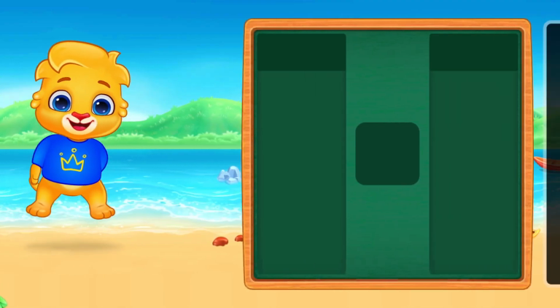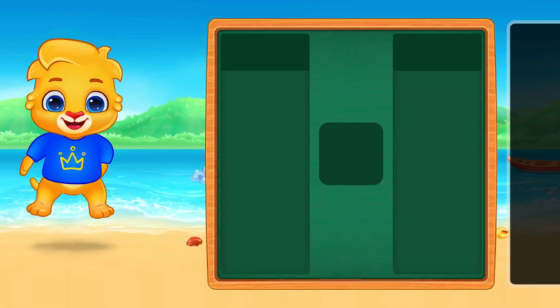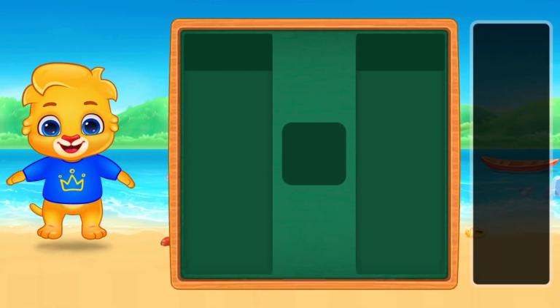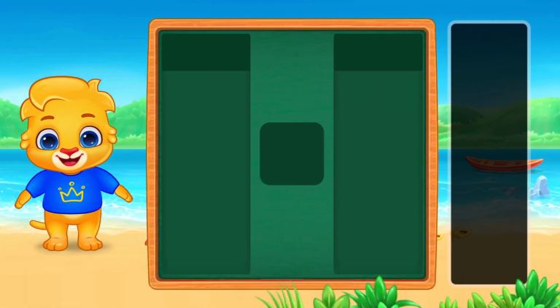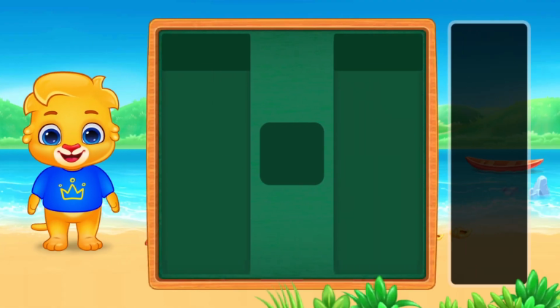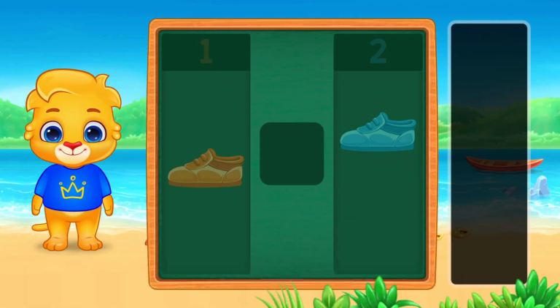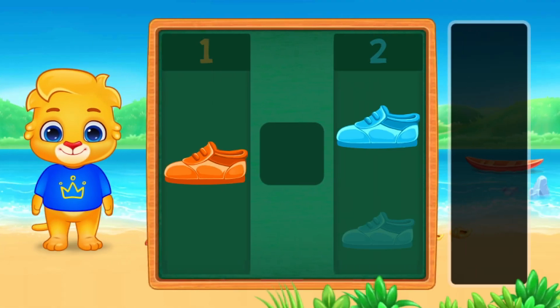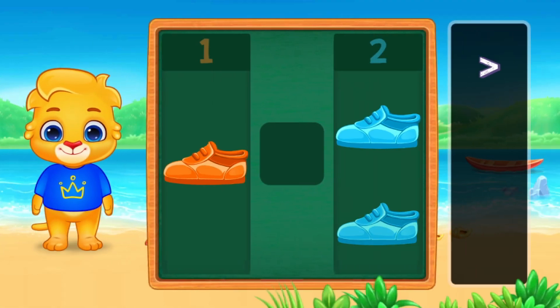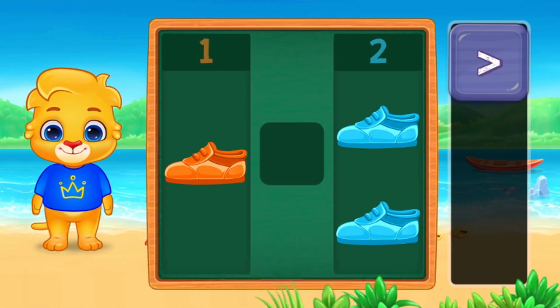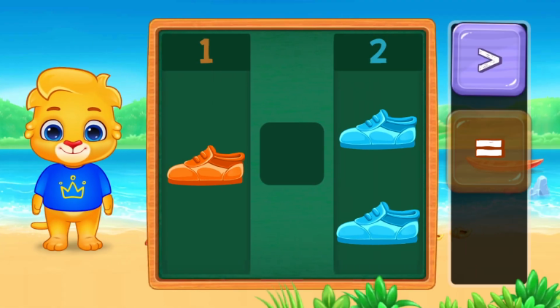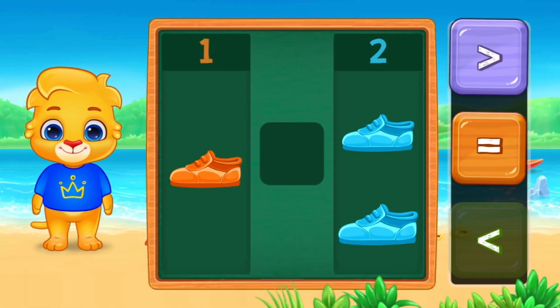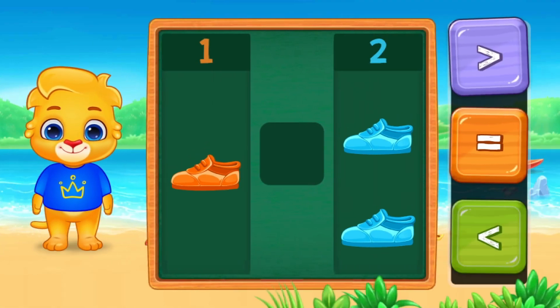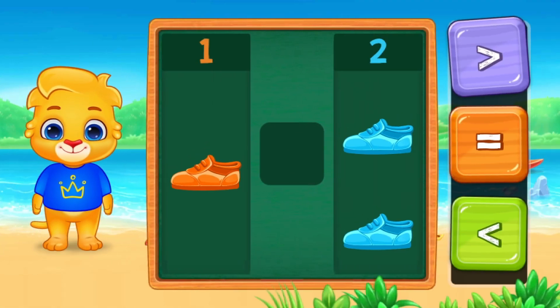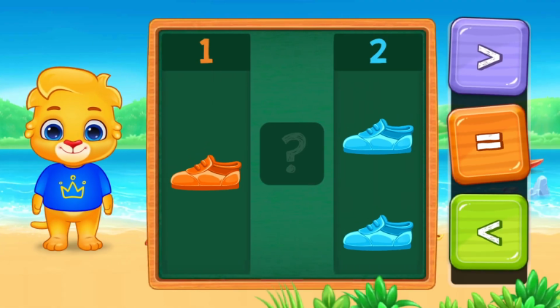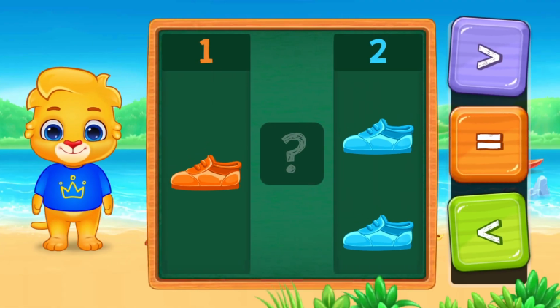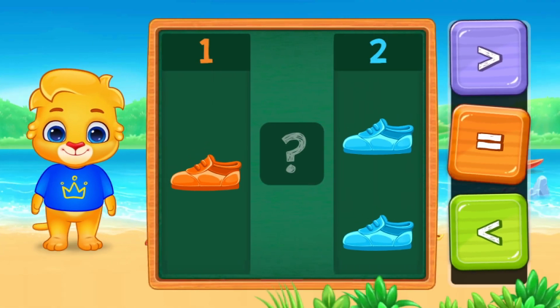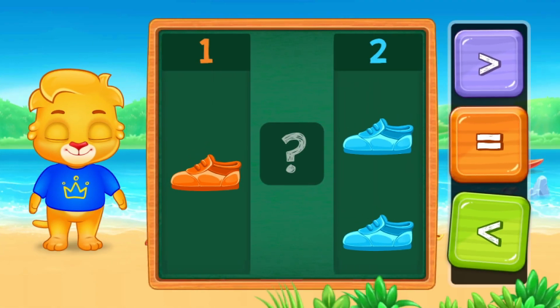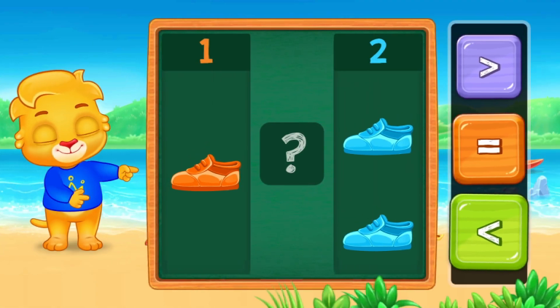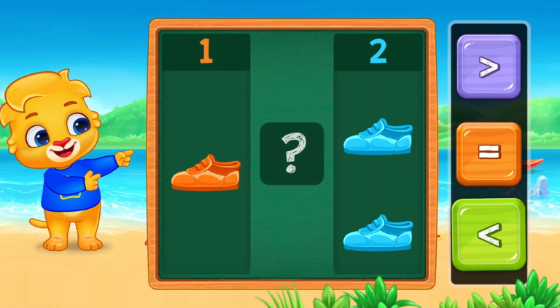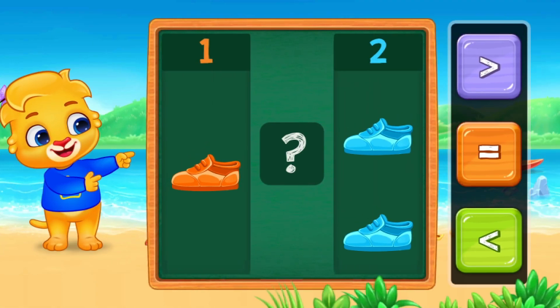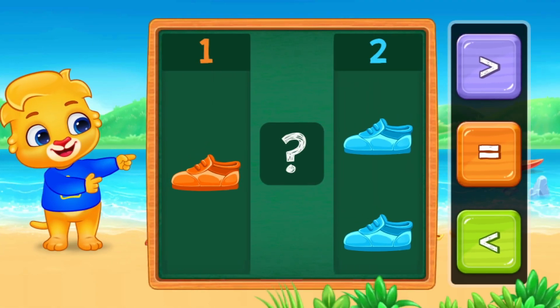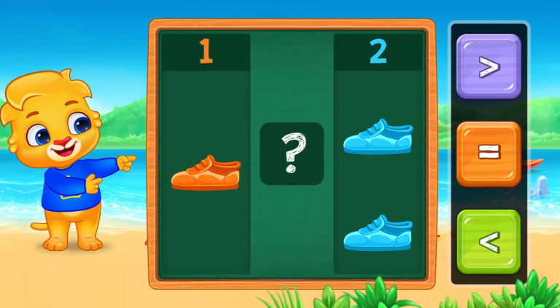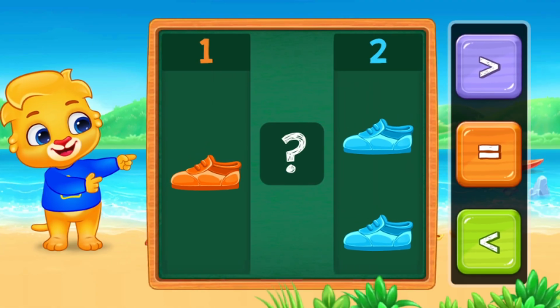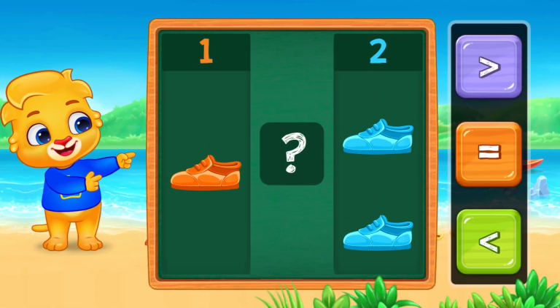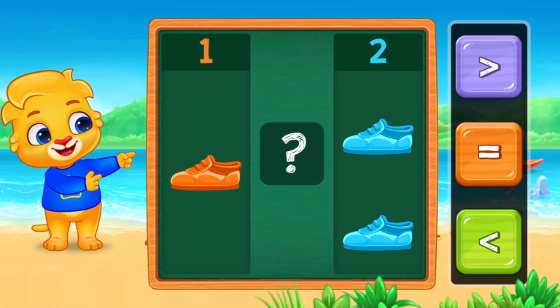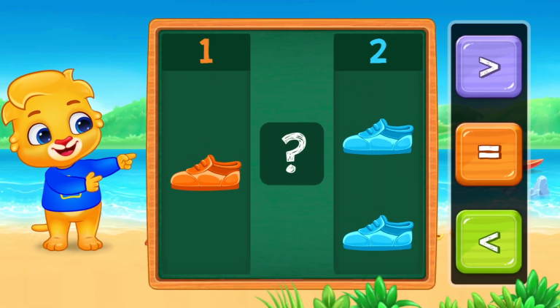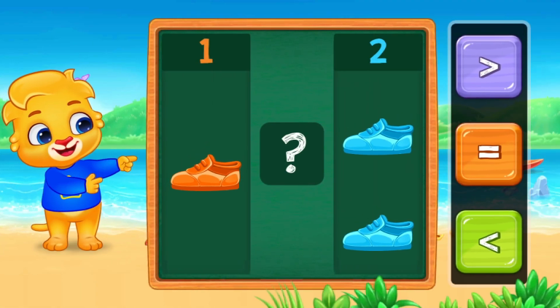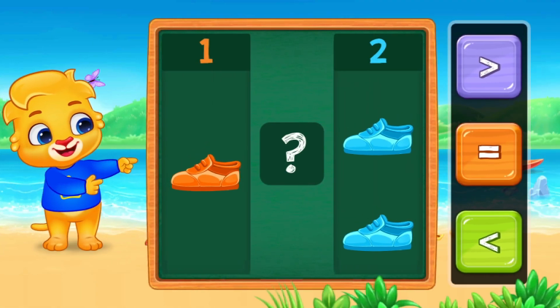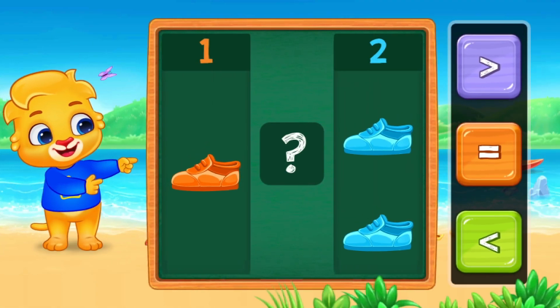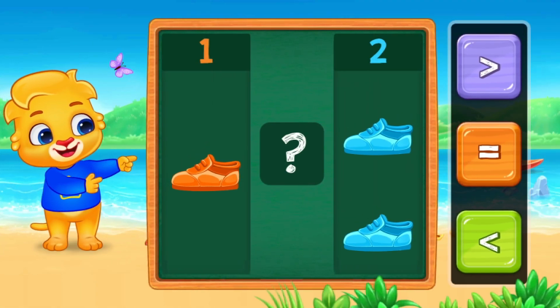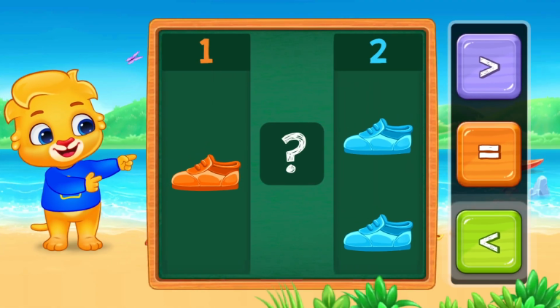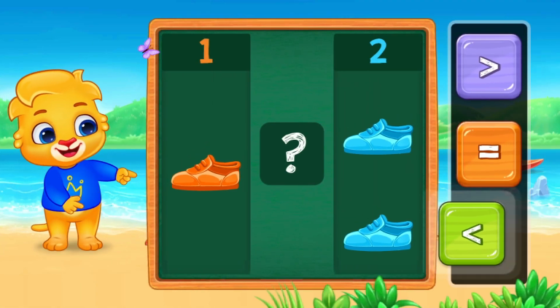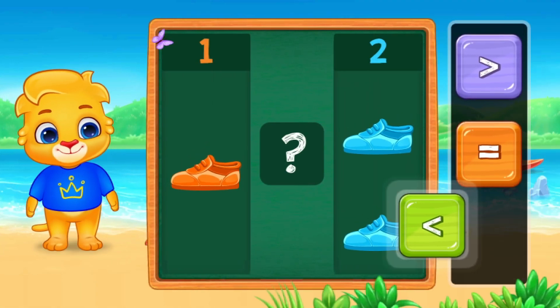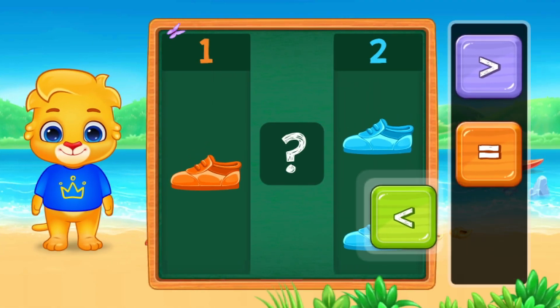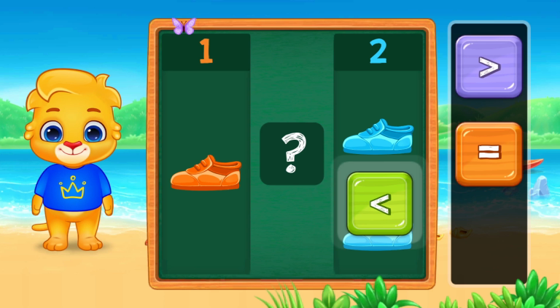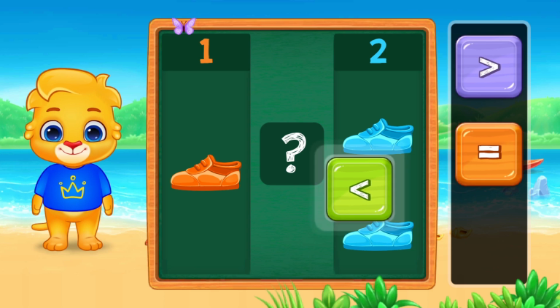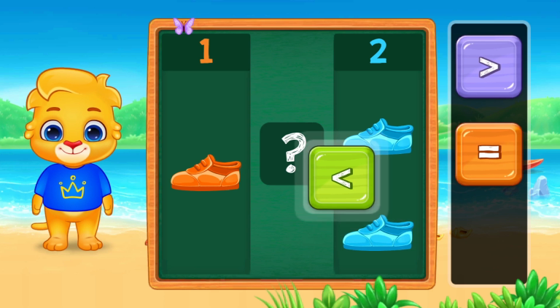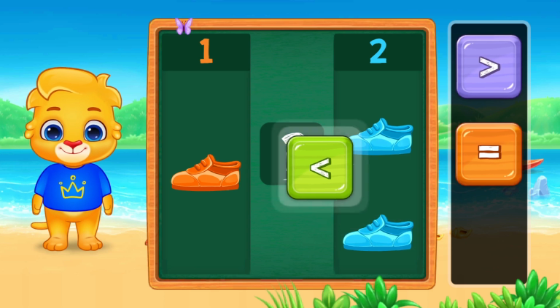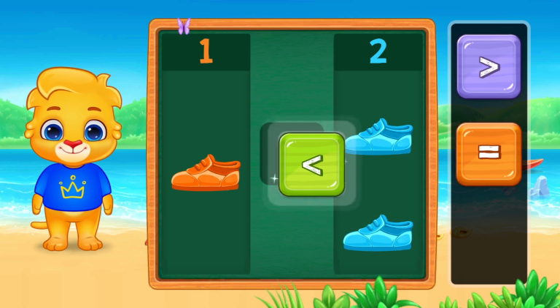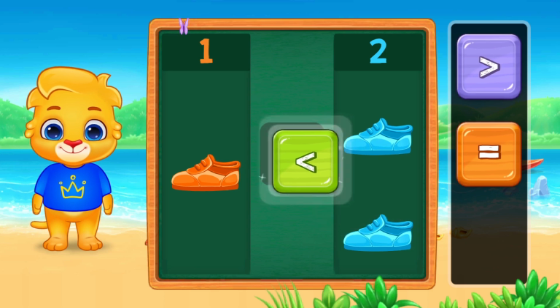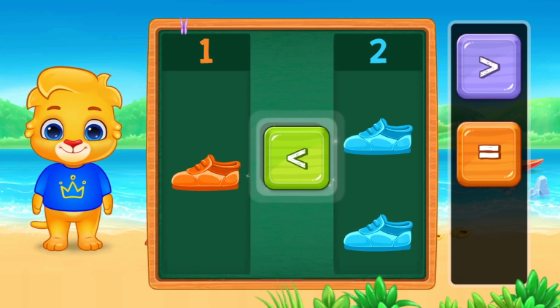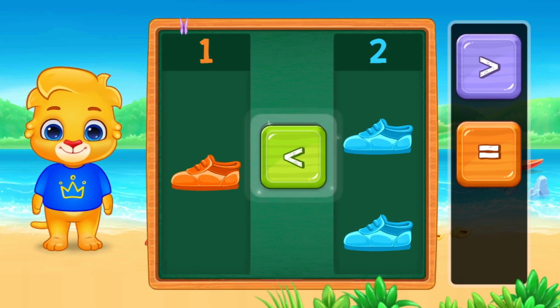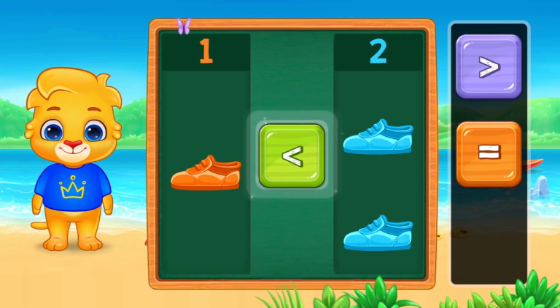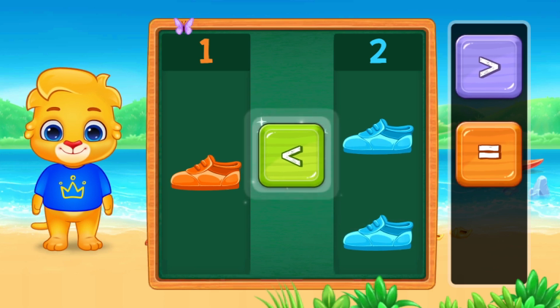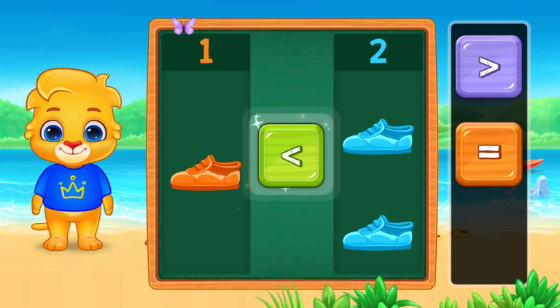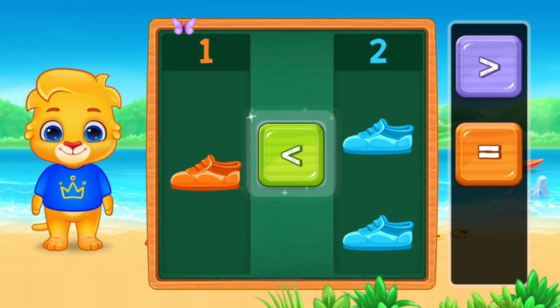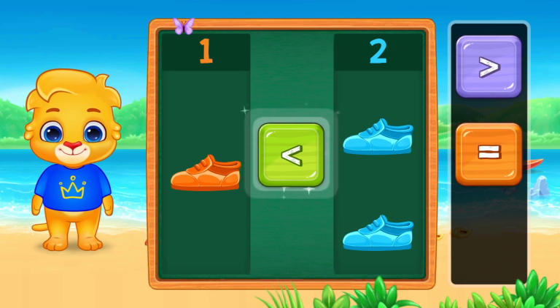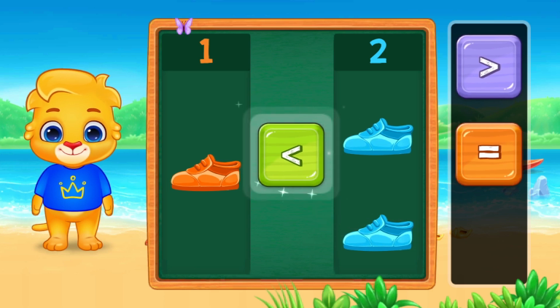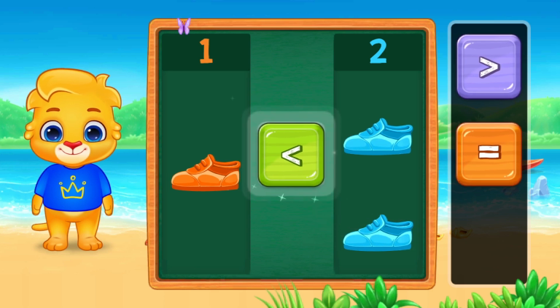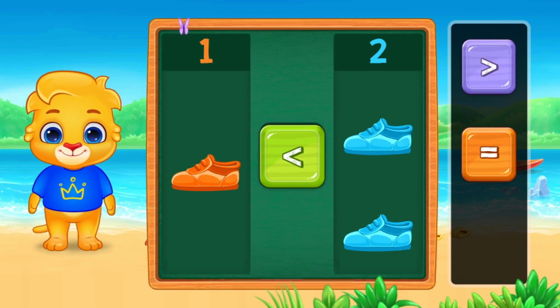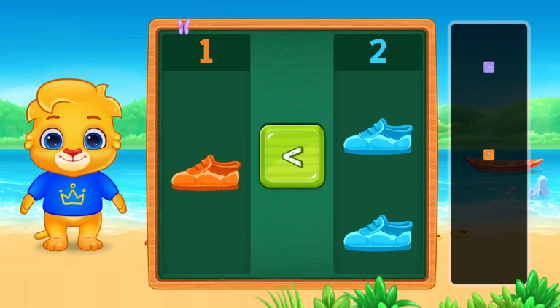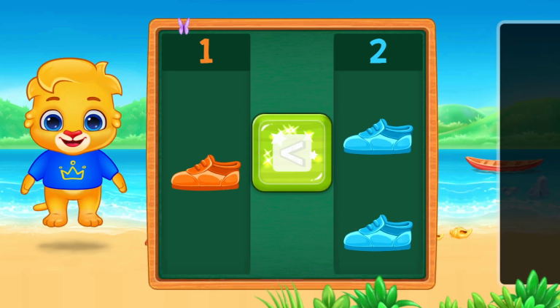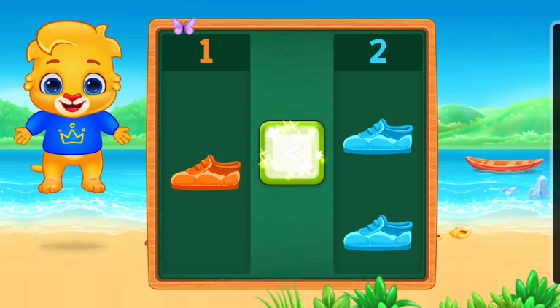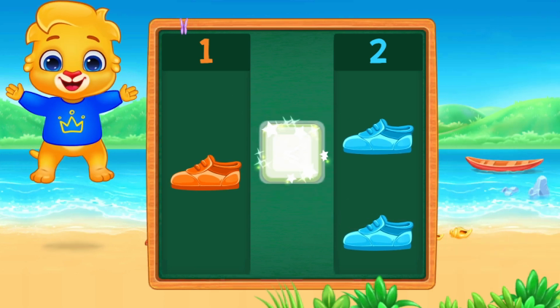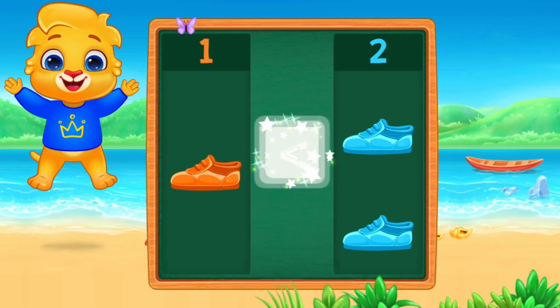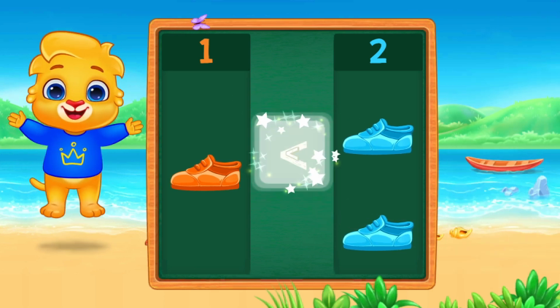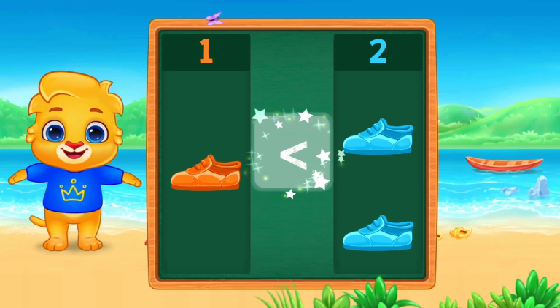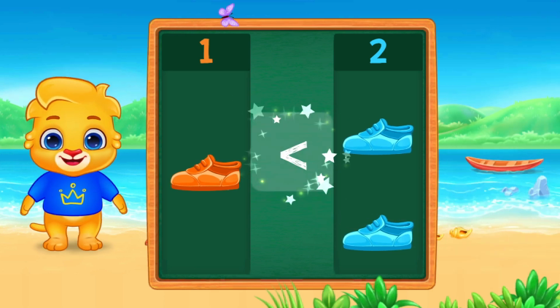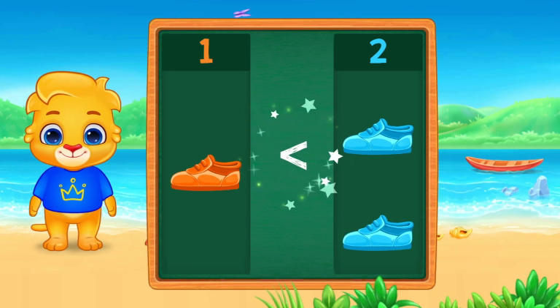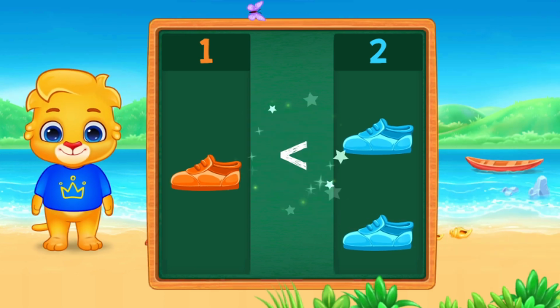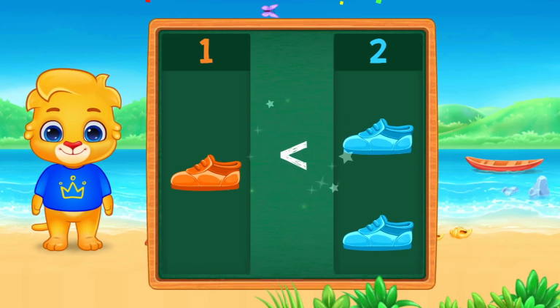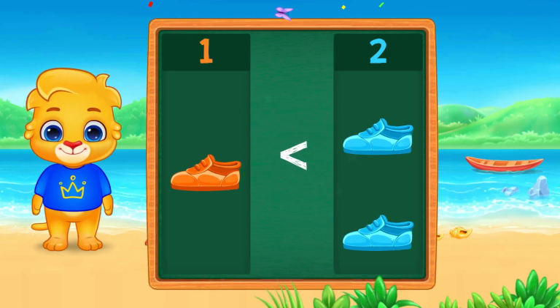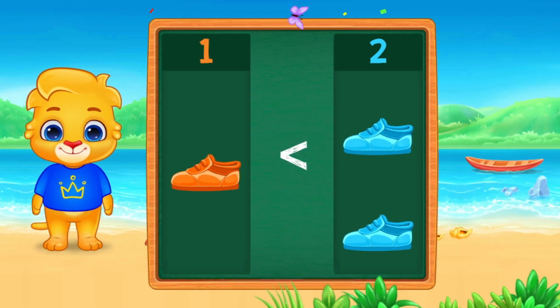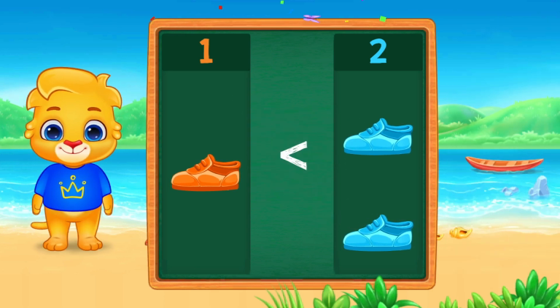One sneaker and two sneakers. Two is bigger than one. Two is greater than one.